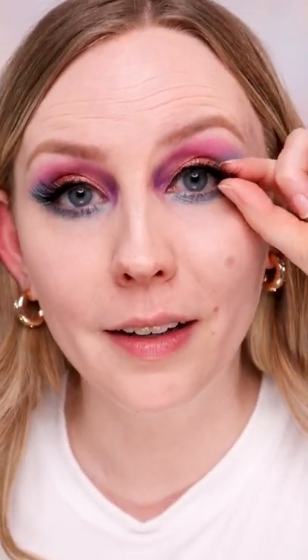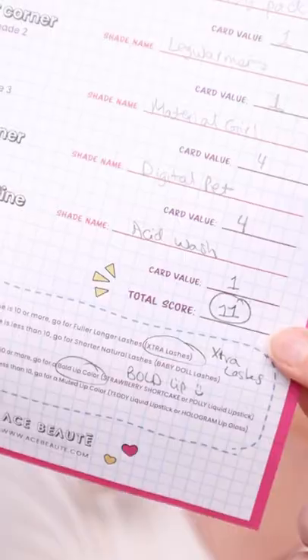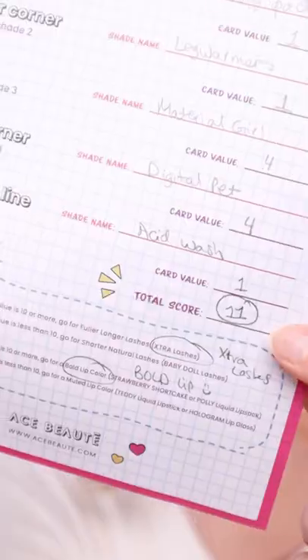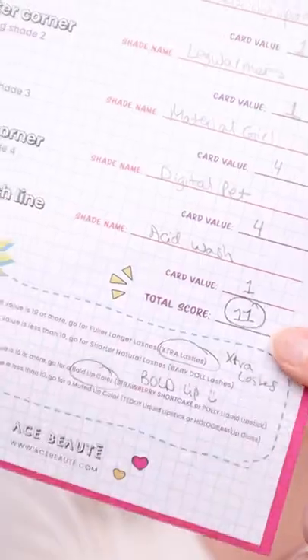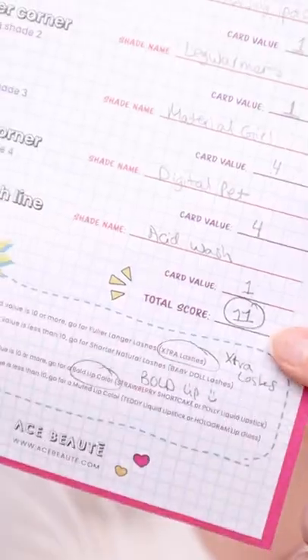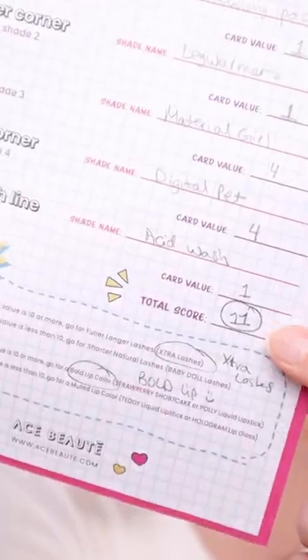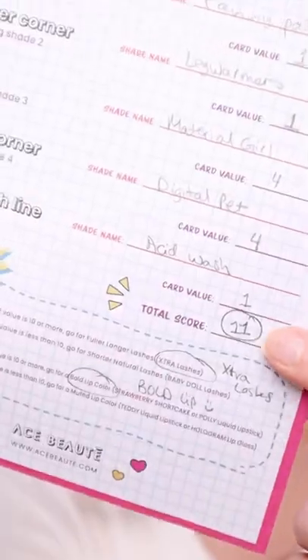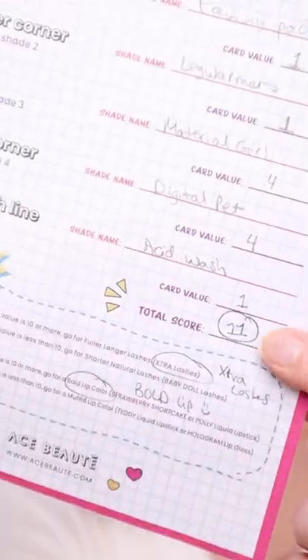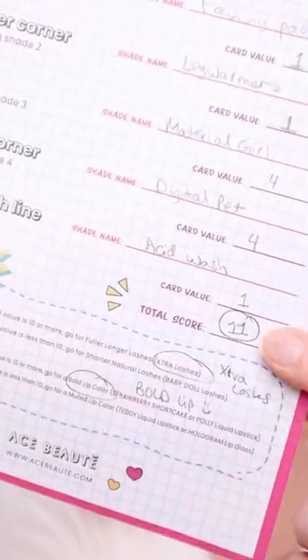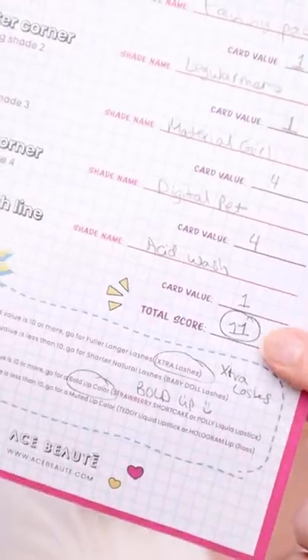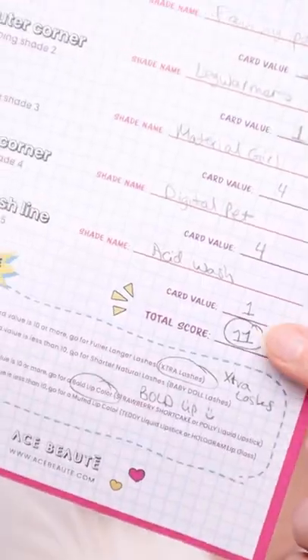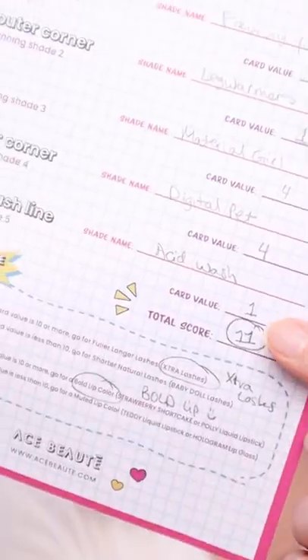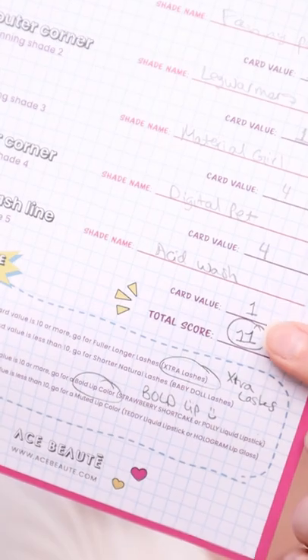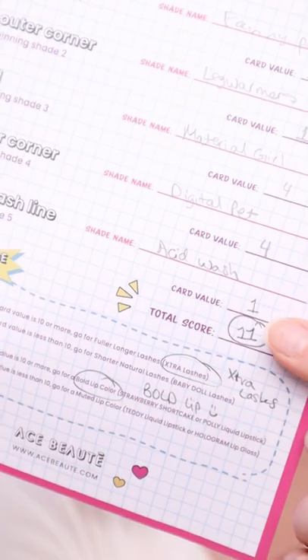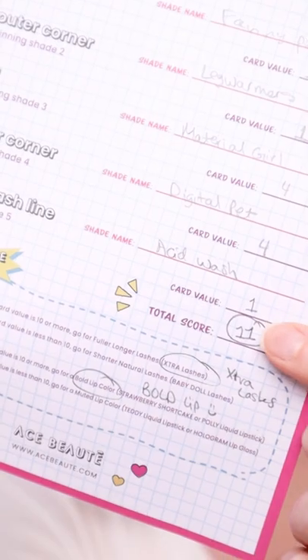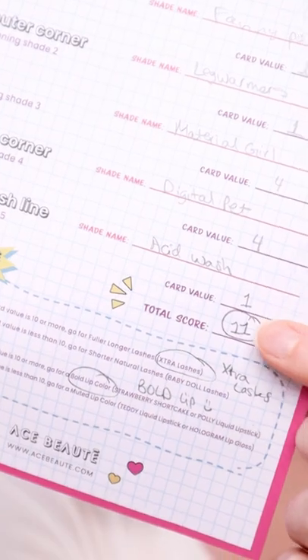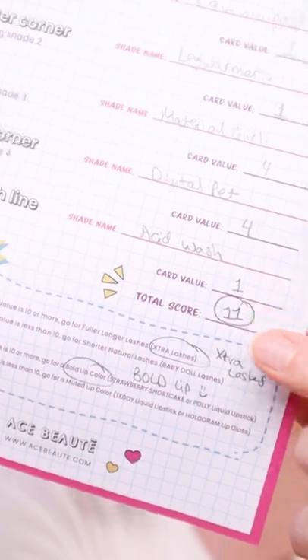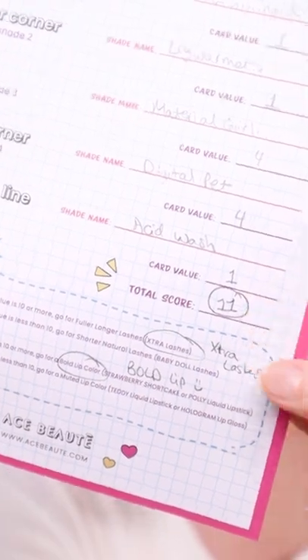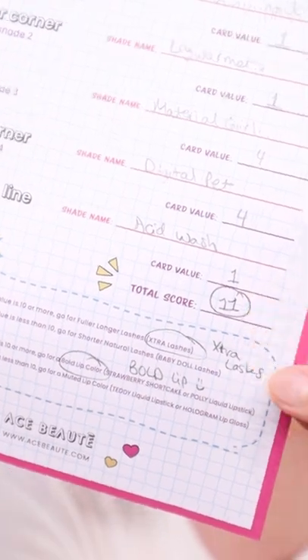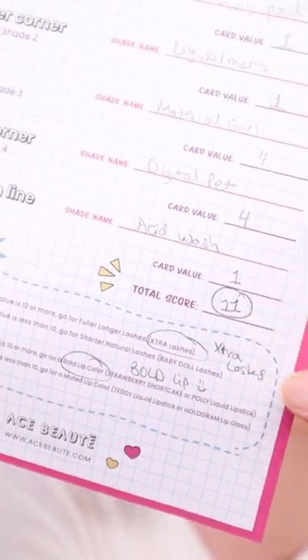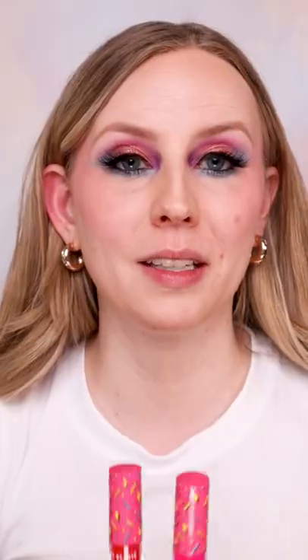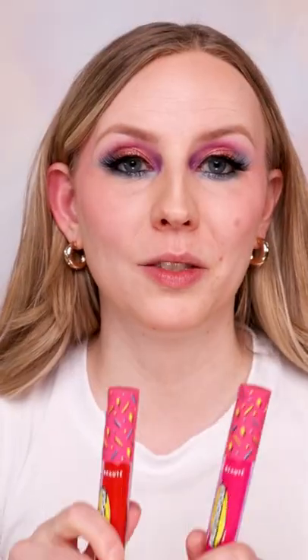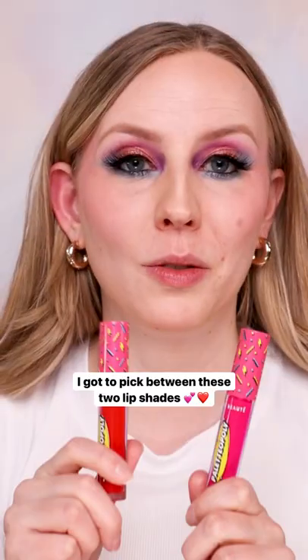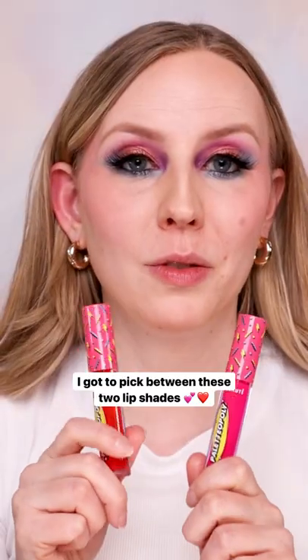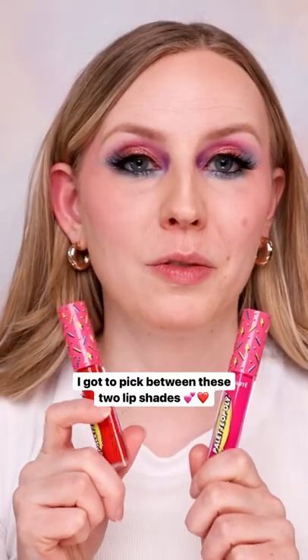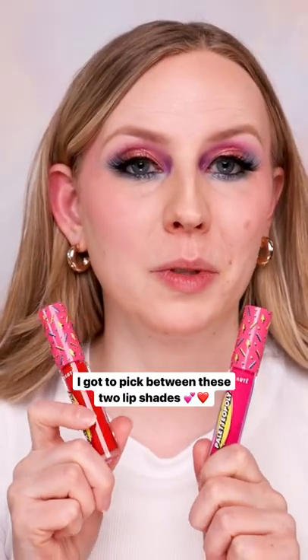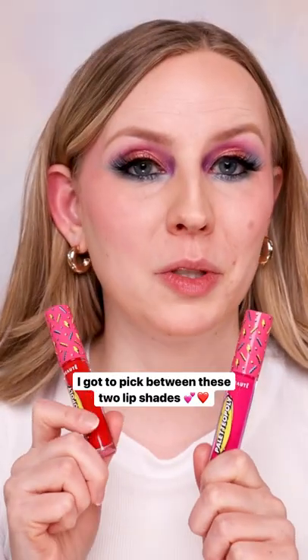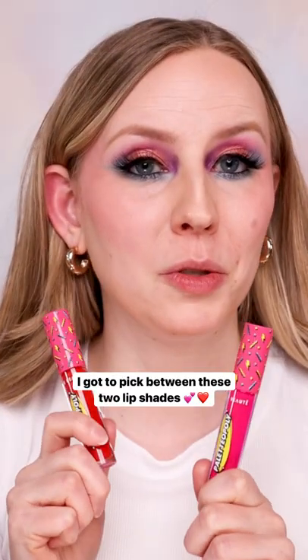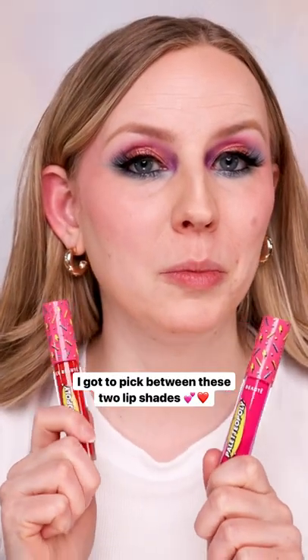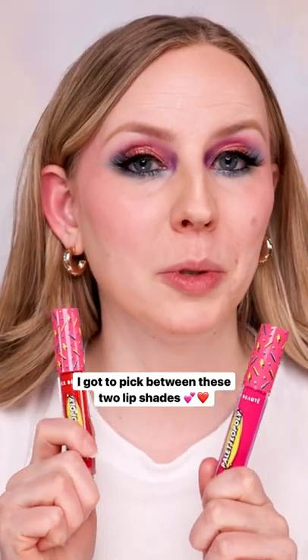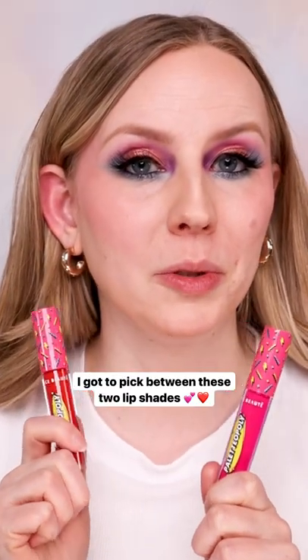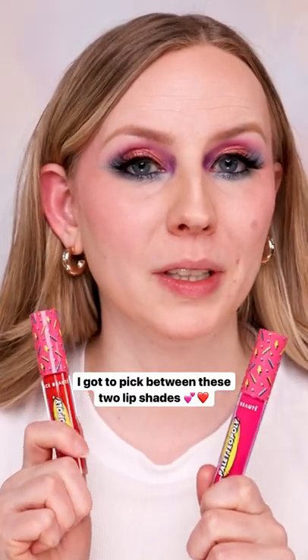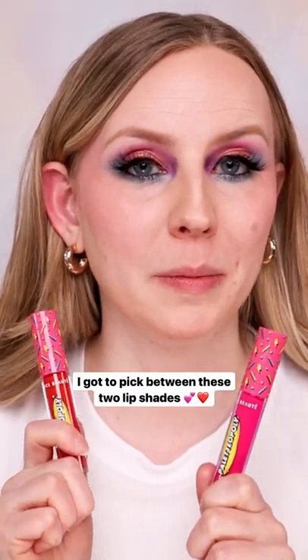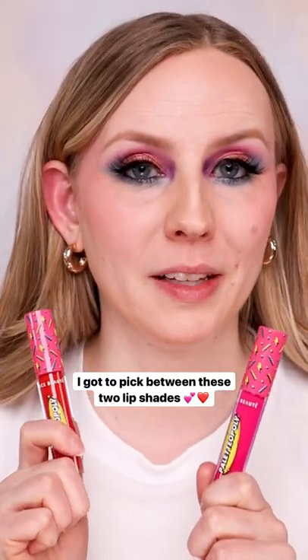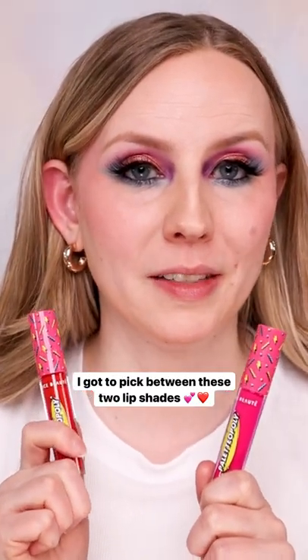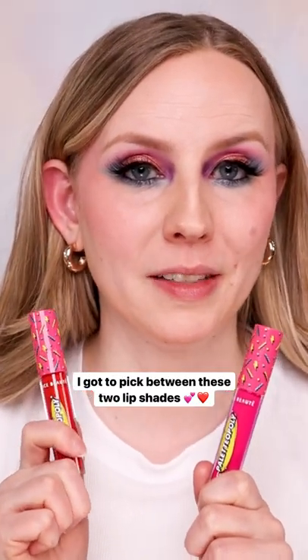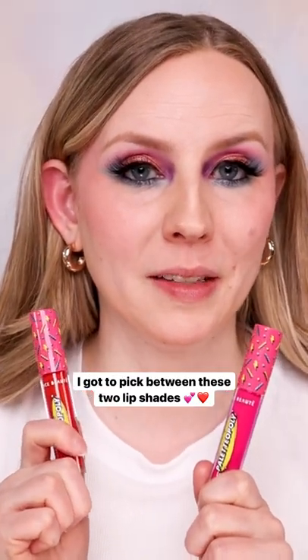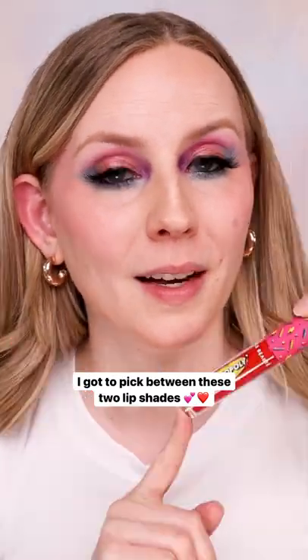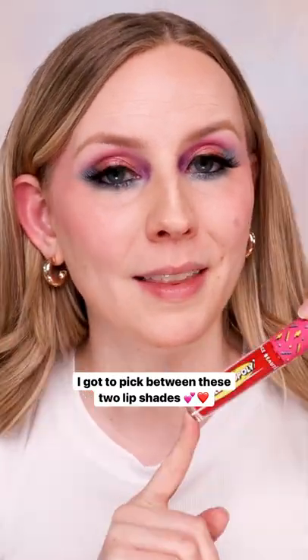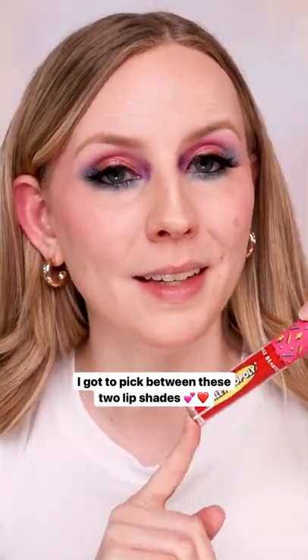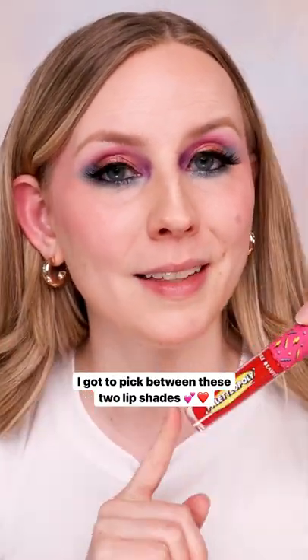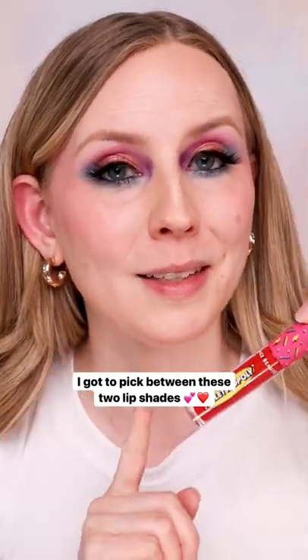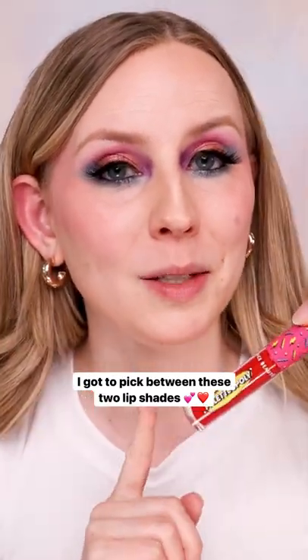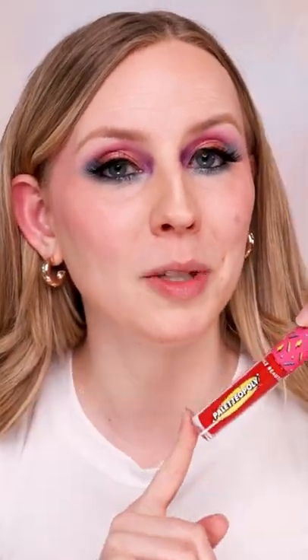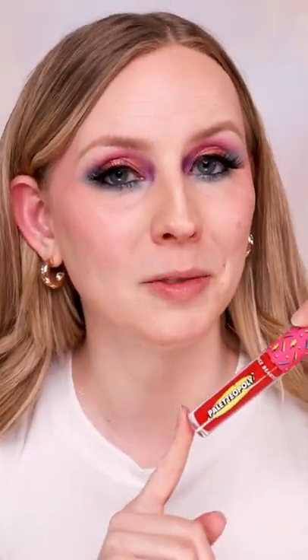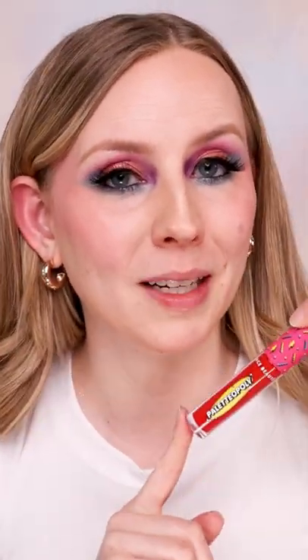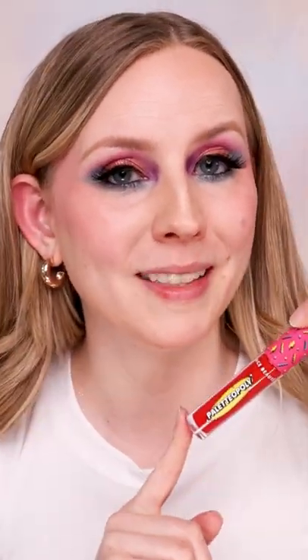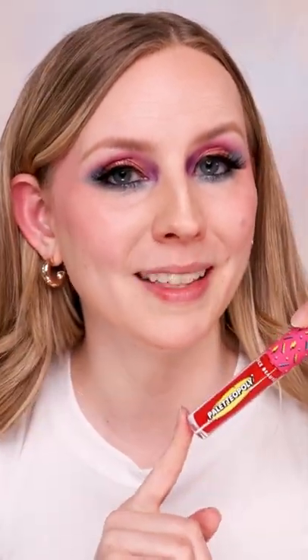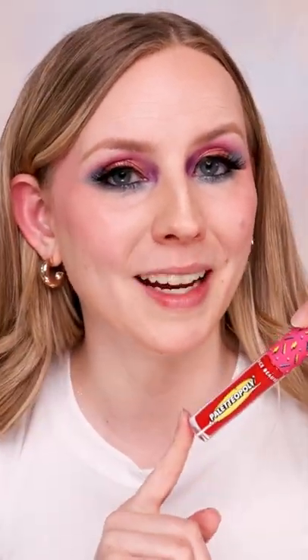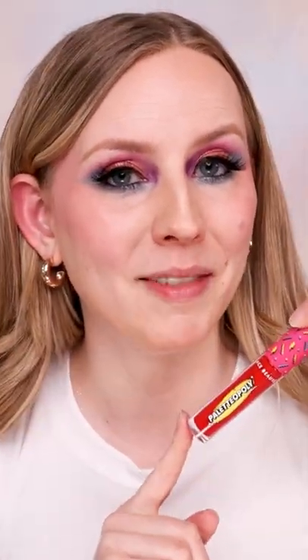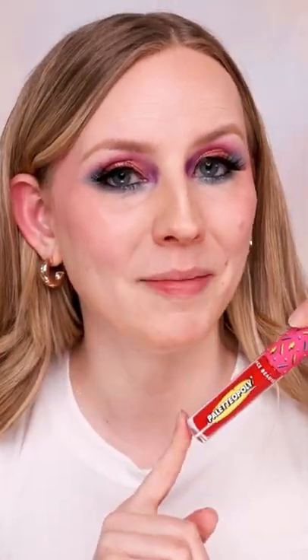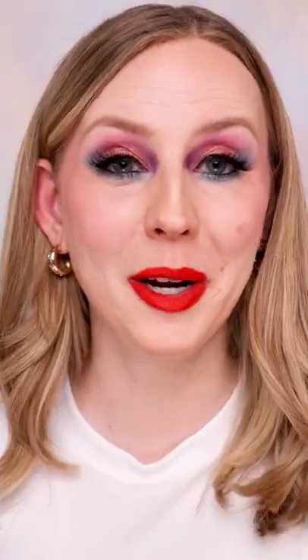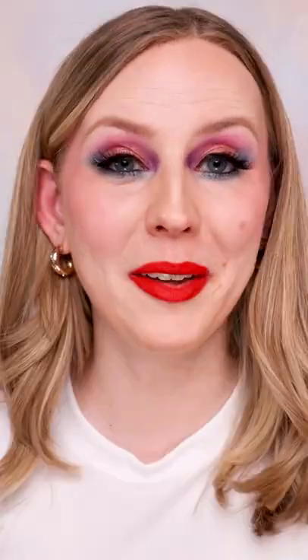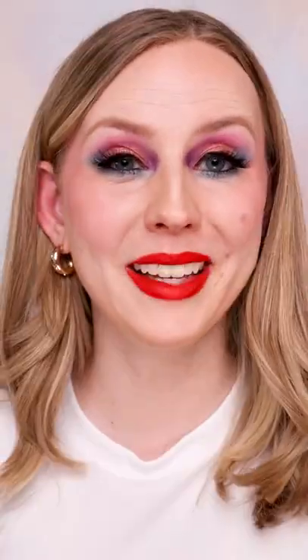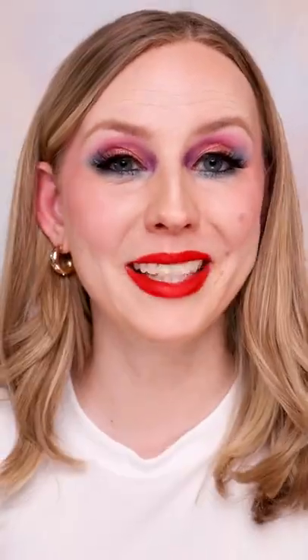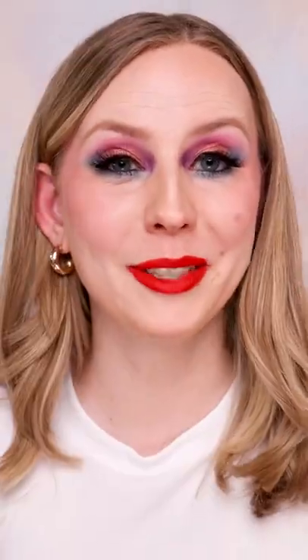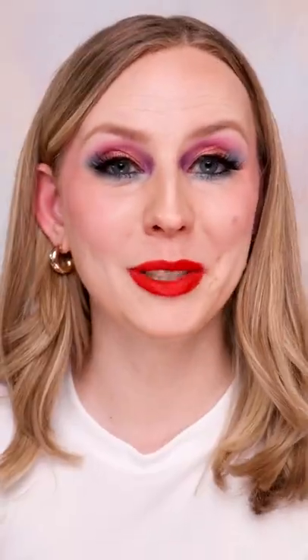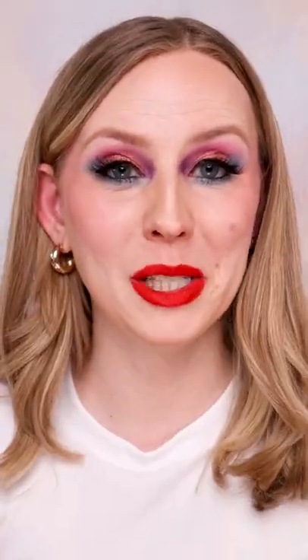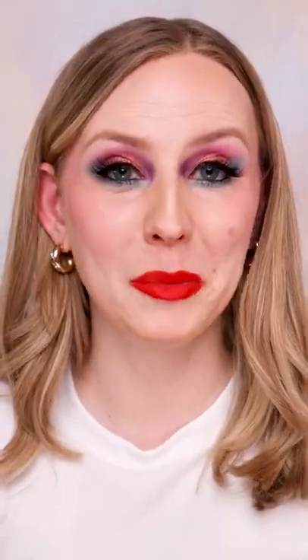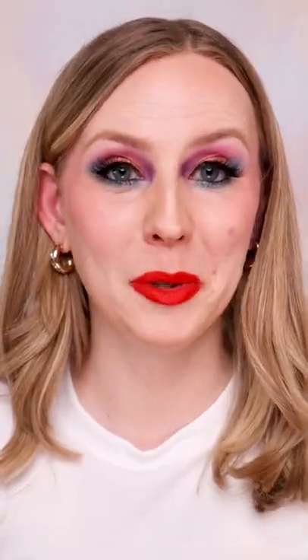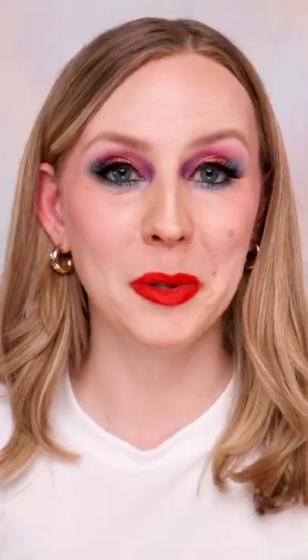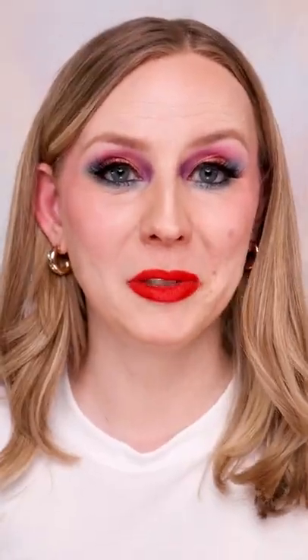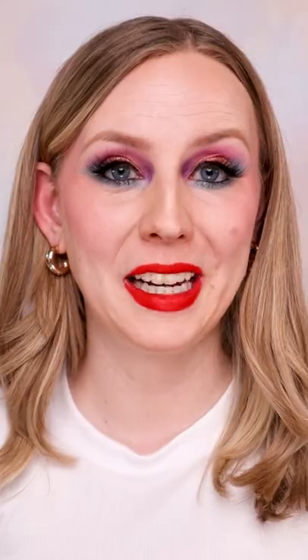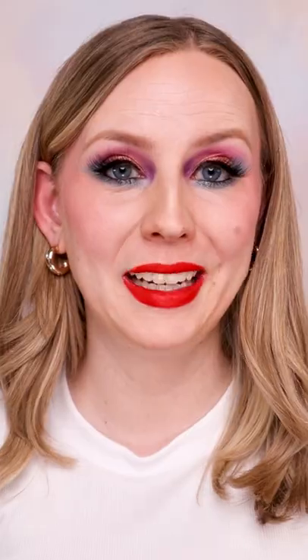For the lipstick, I had a score over 10, so I get to choose from the two bold lip colors. I think it's going to be the red today. Wow, that's a really bold red.